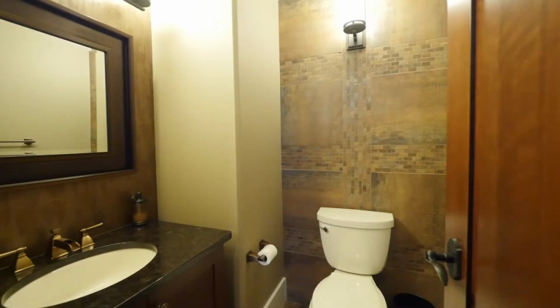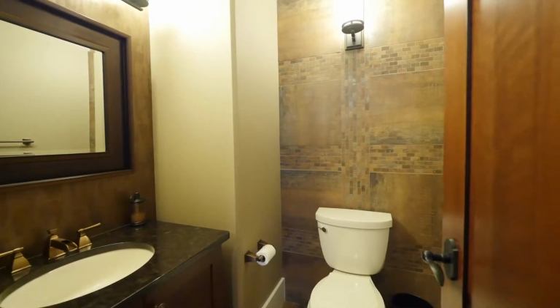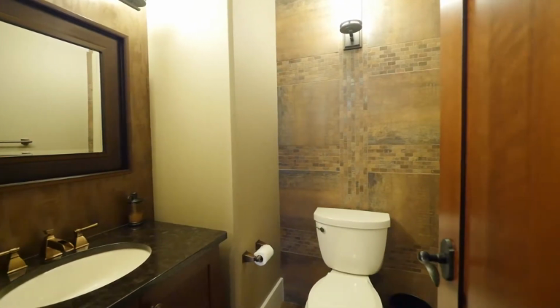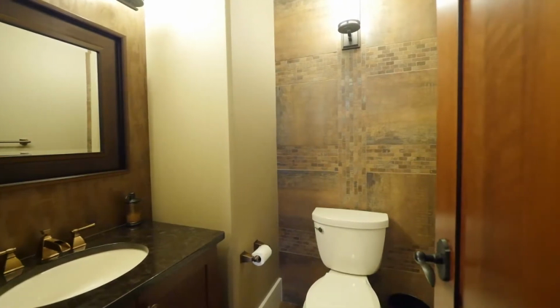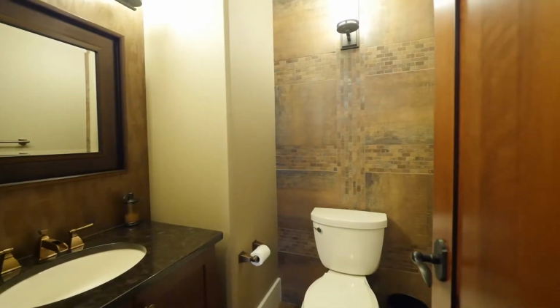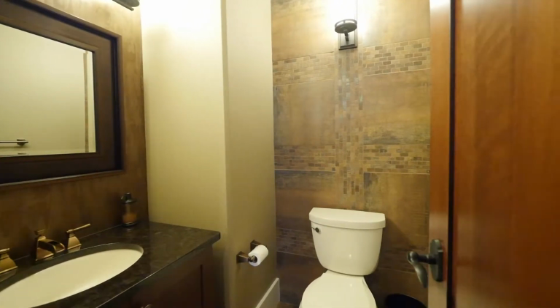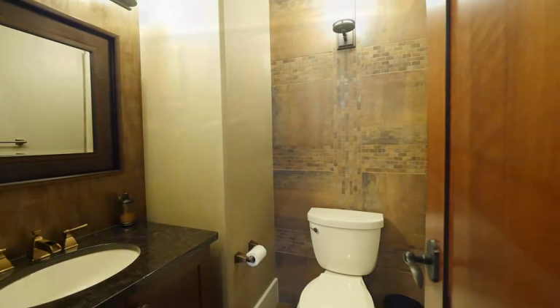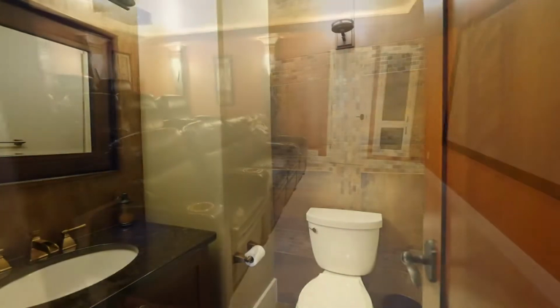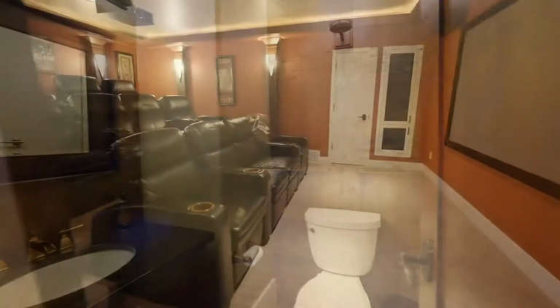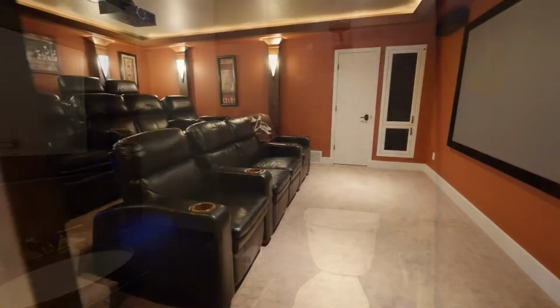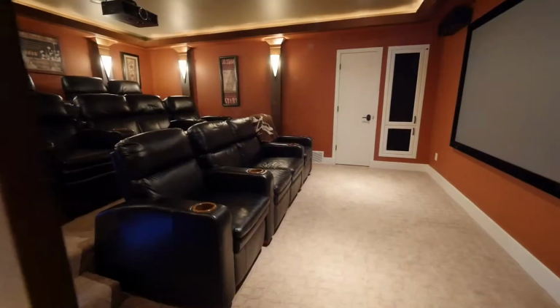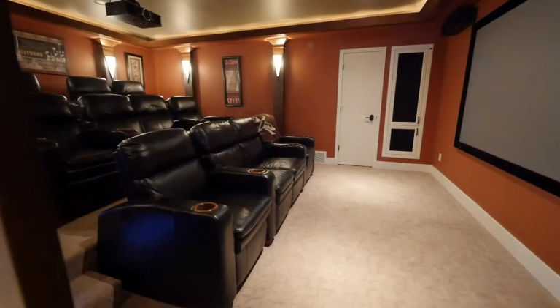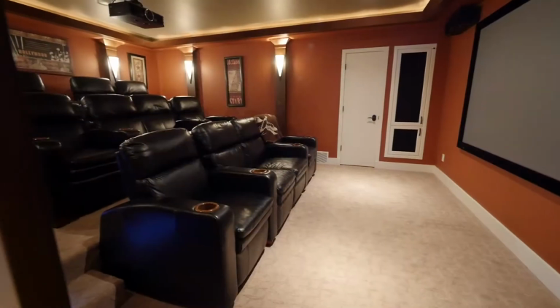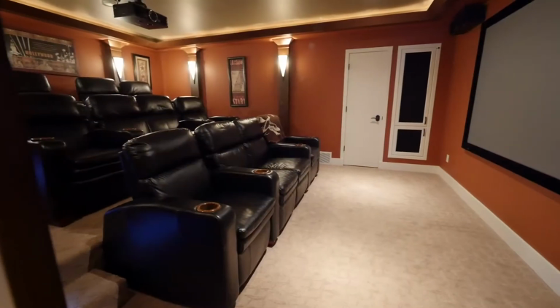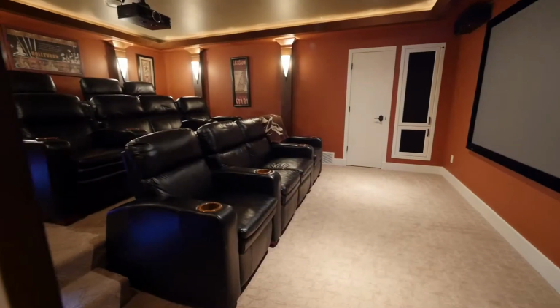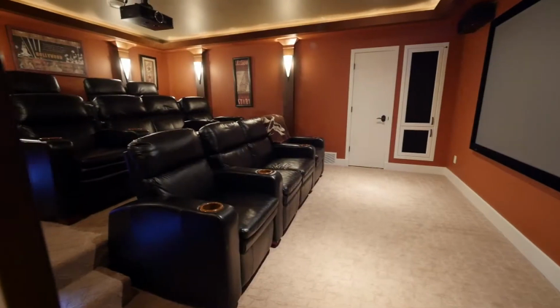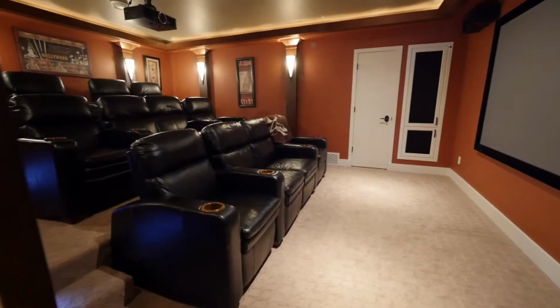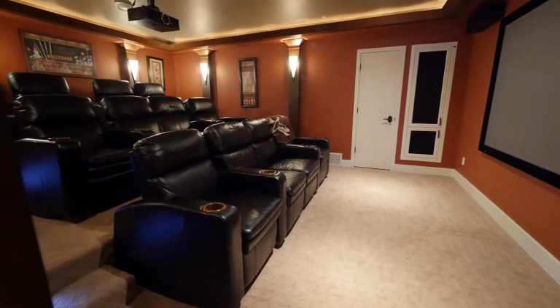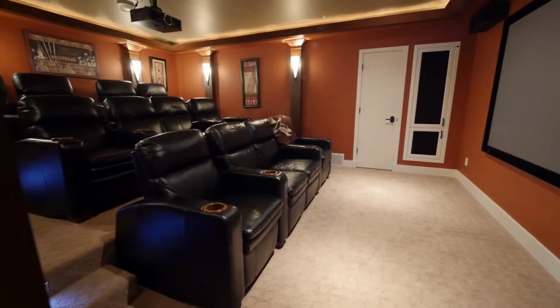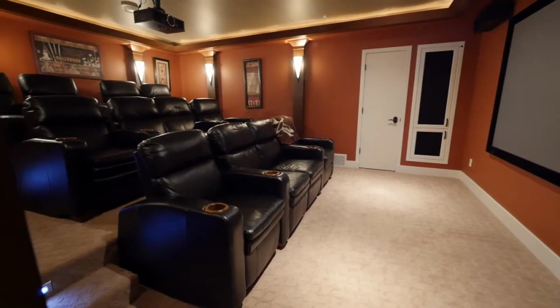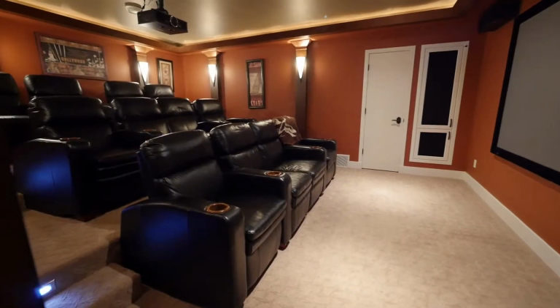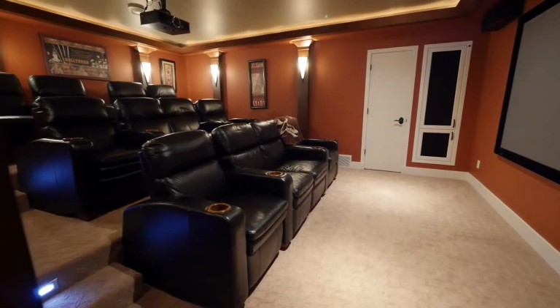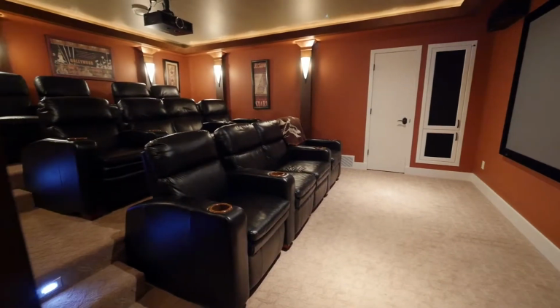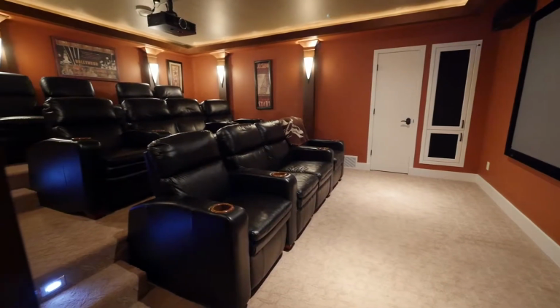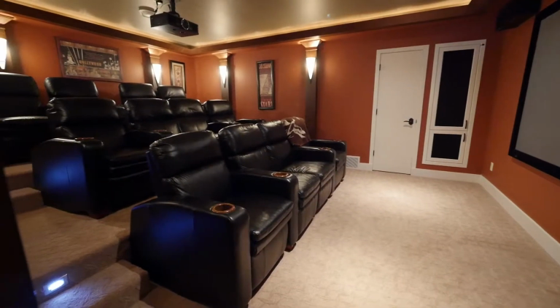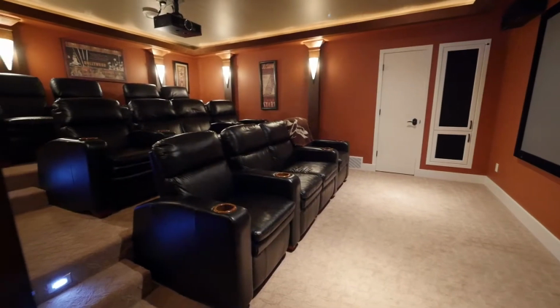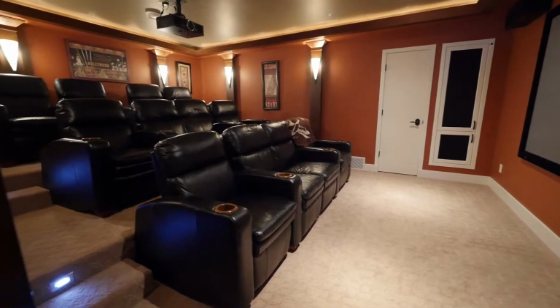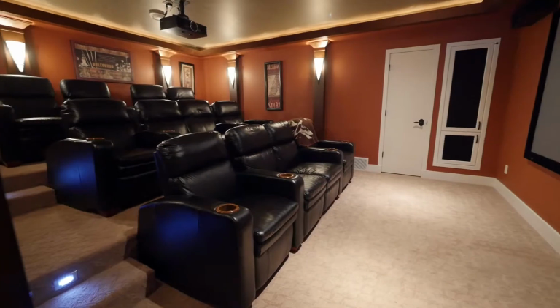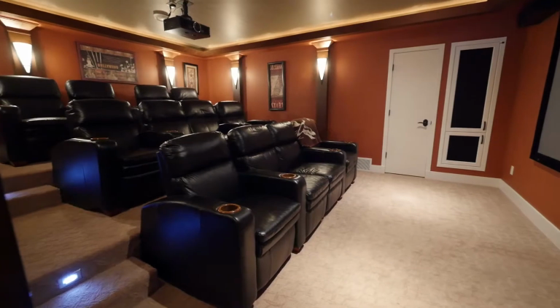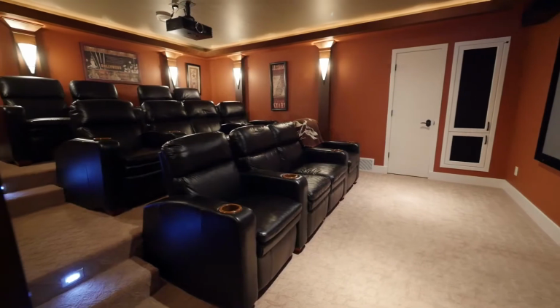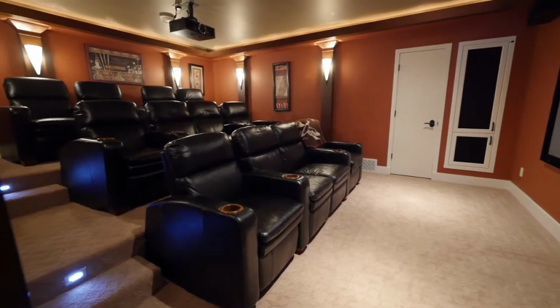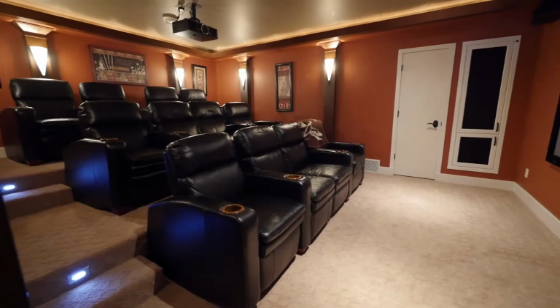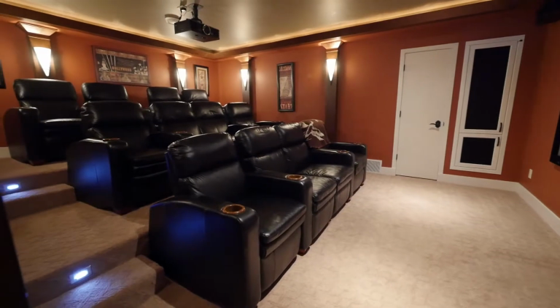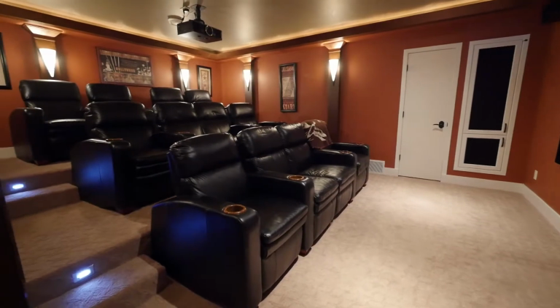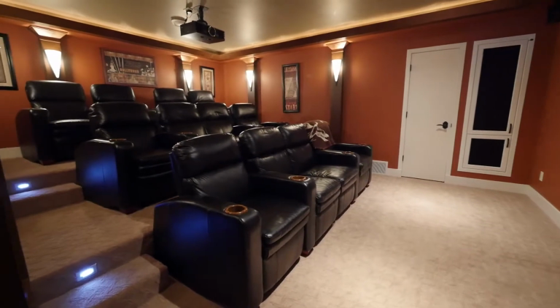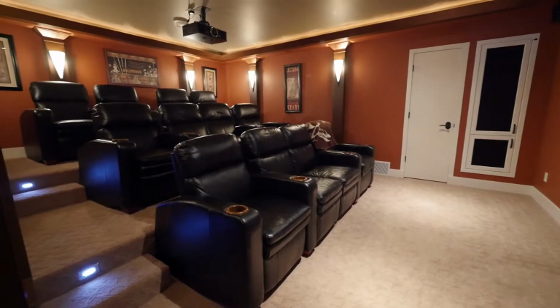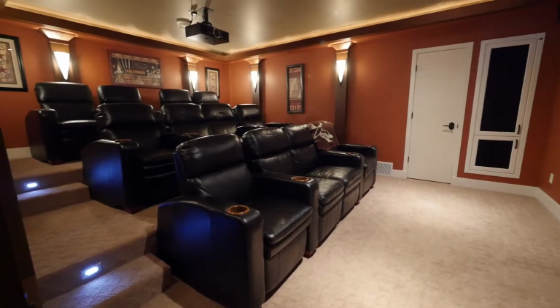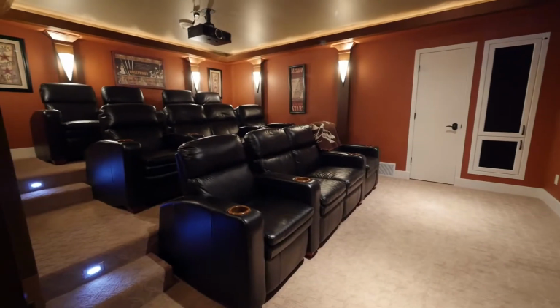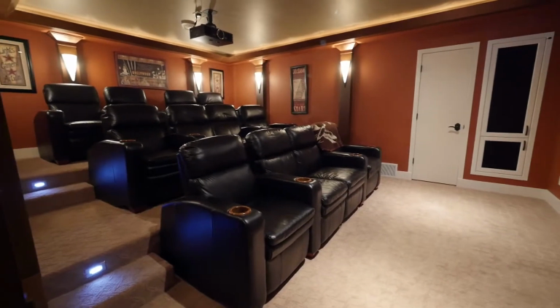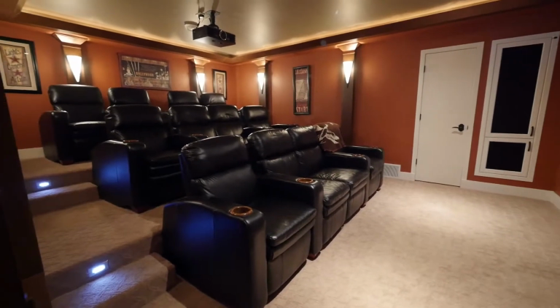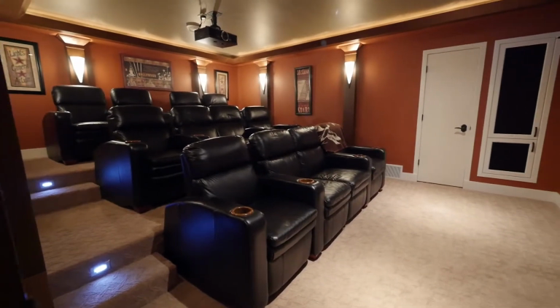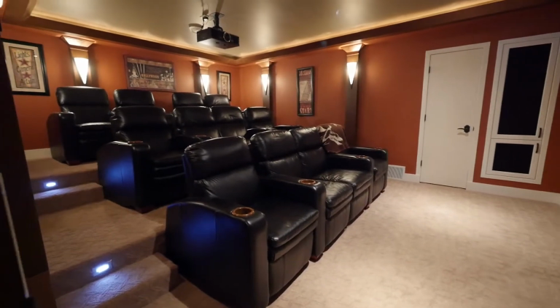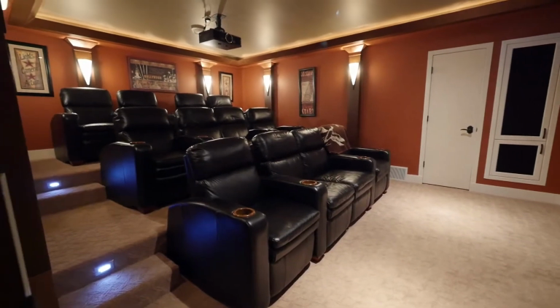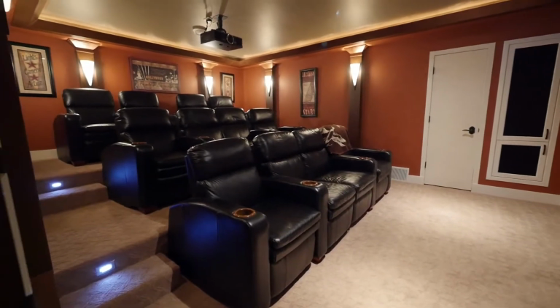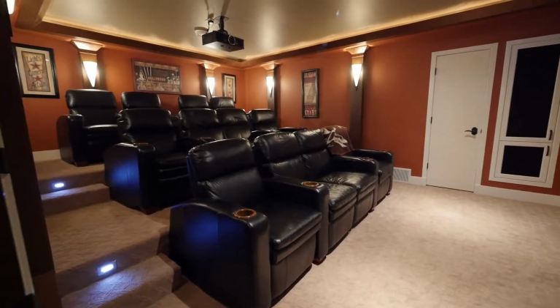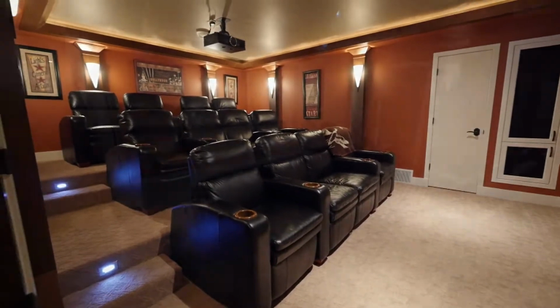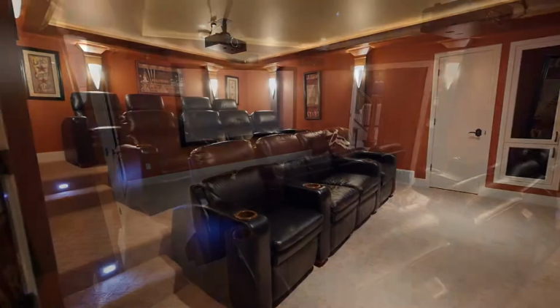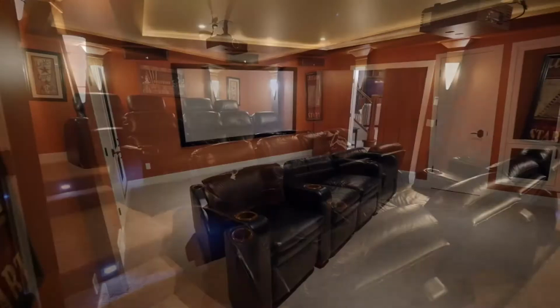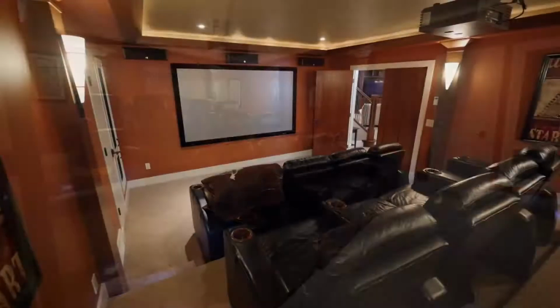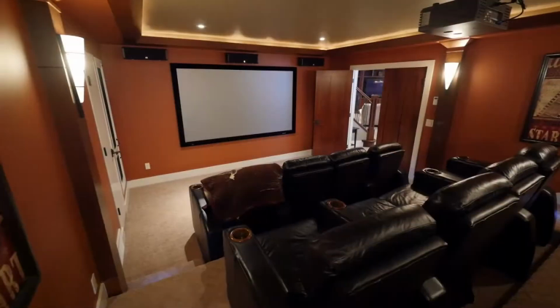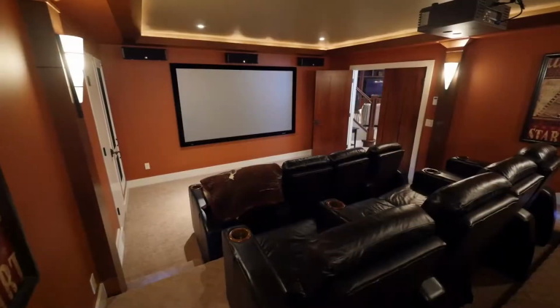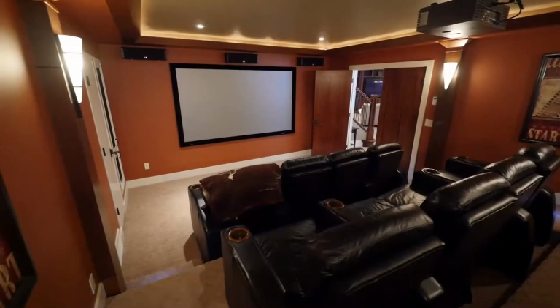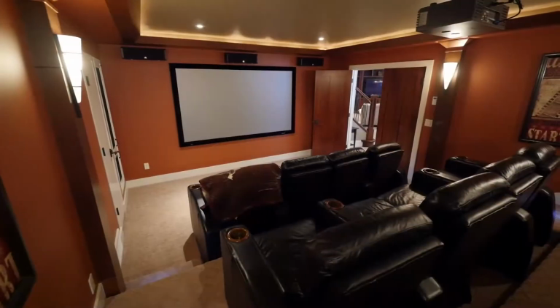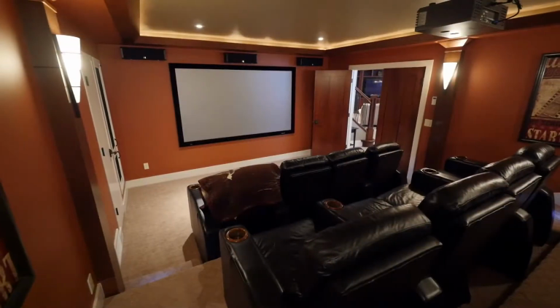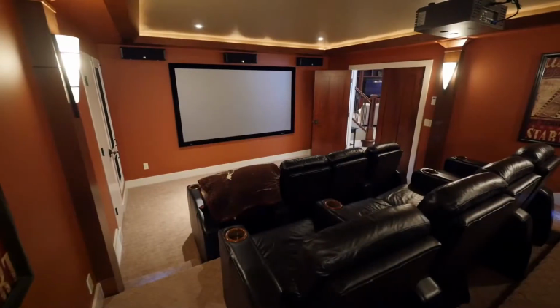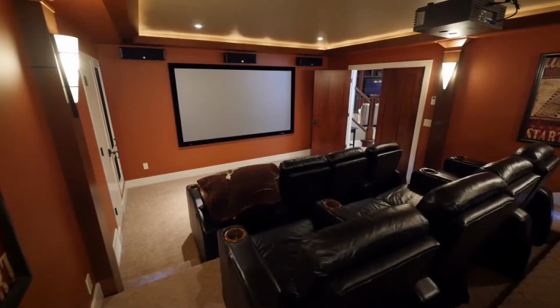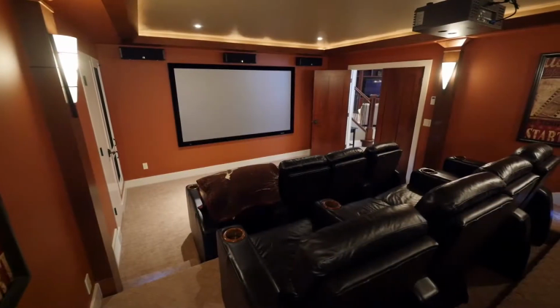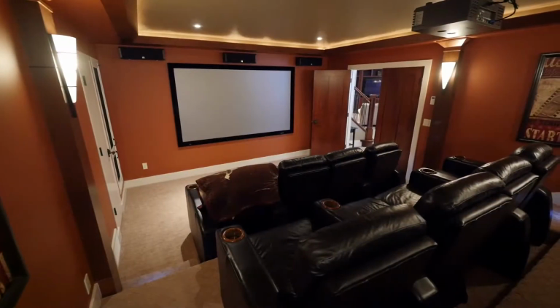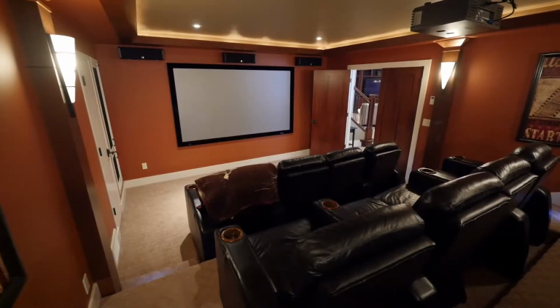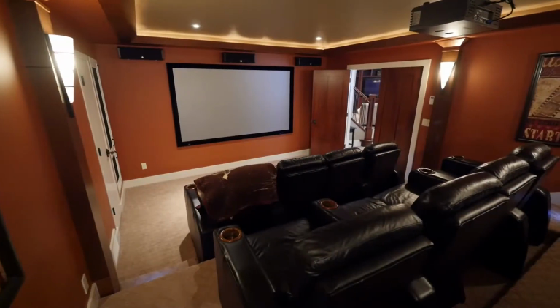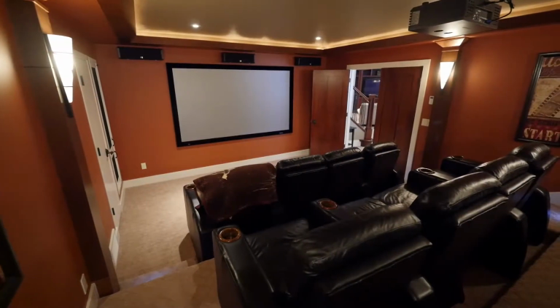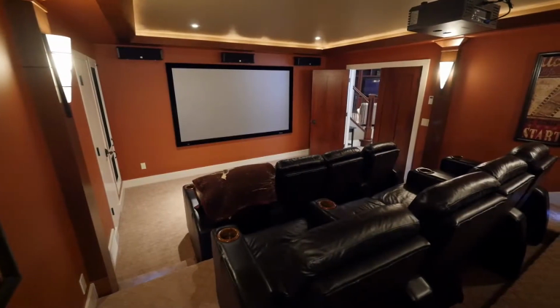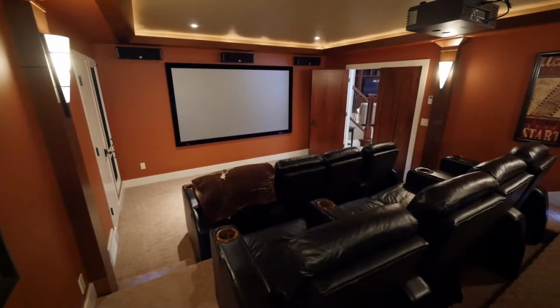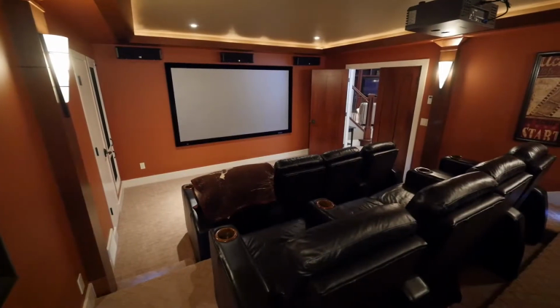An amazing theater room with tiered seating for 12 is fully equipped for sound and lighting for the perfect movie experience.